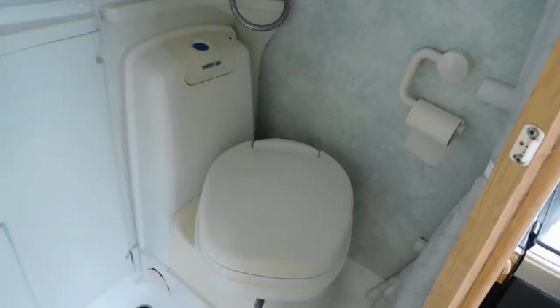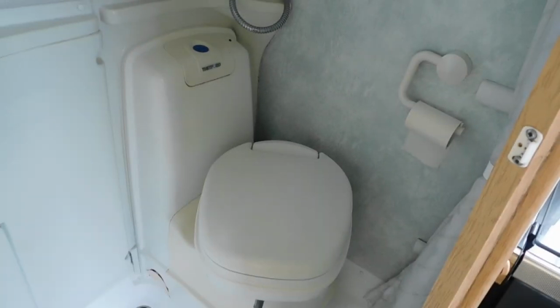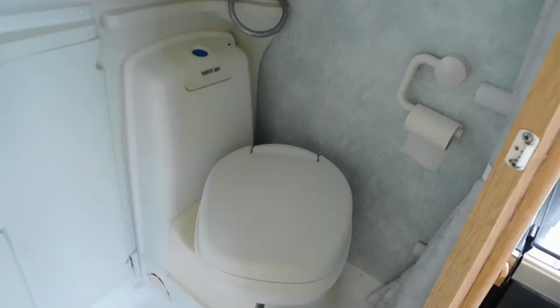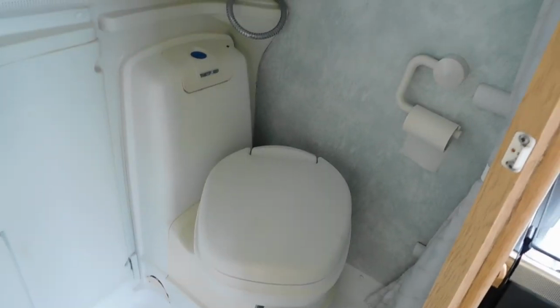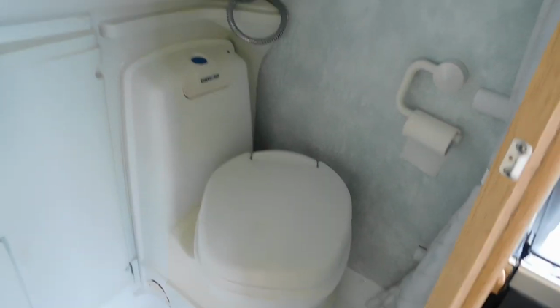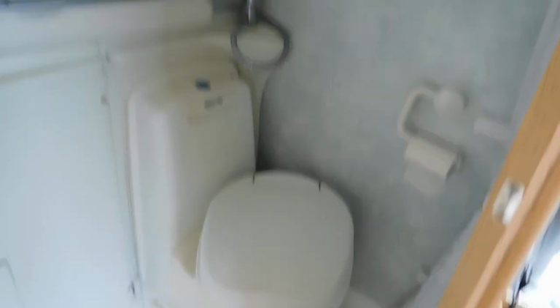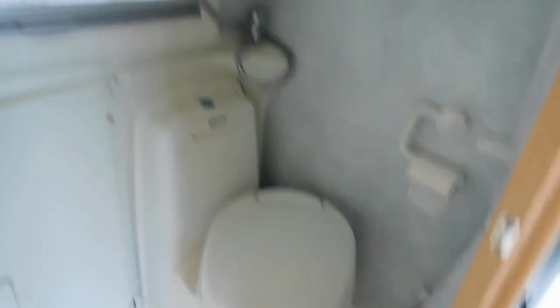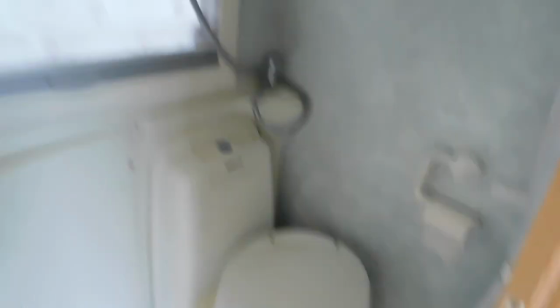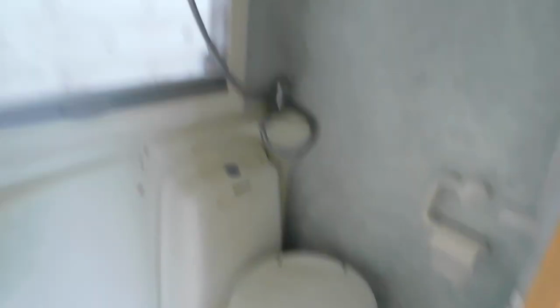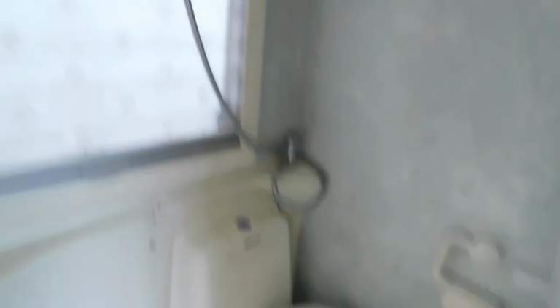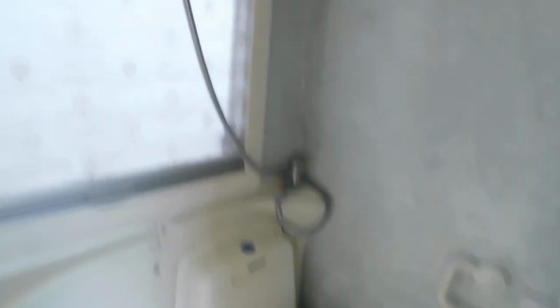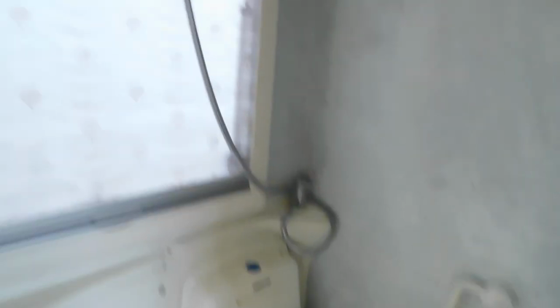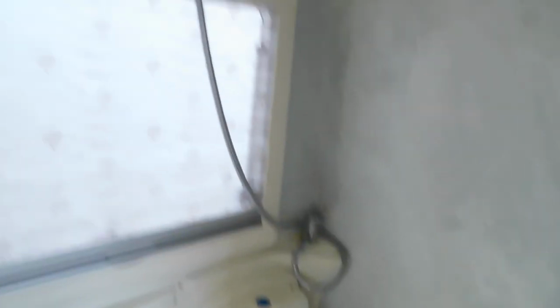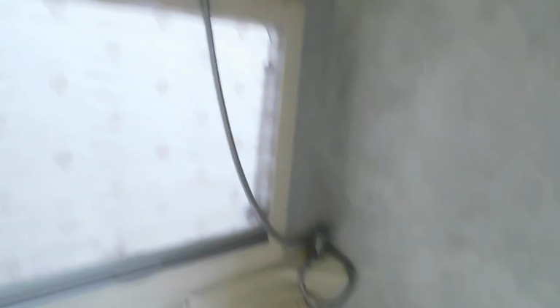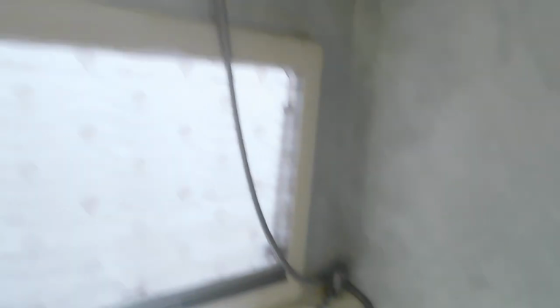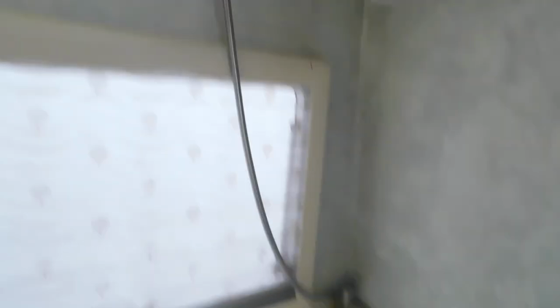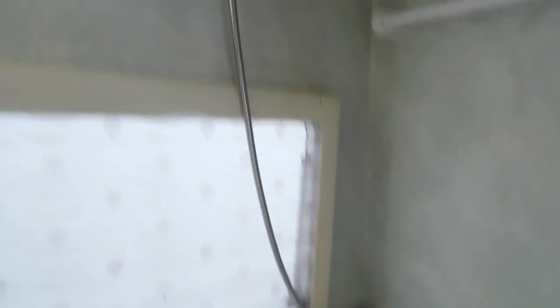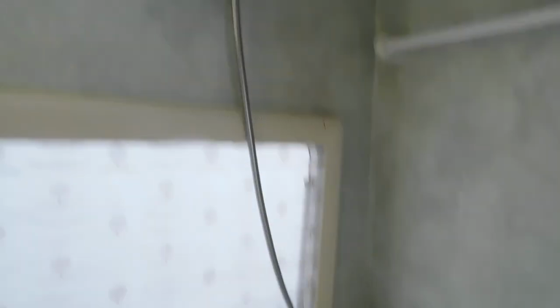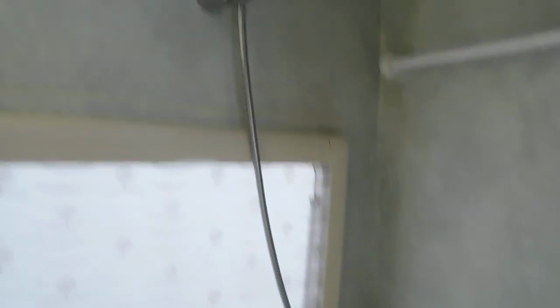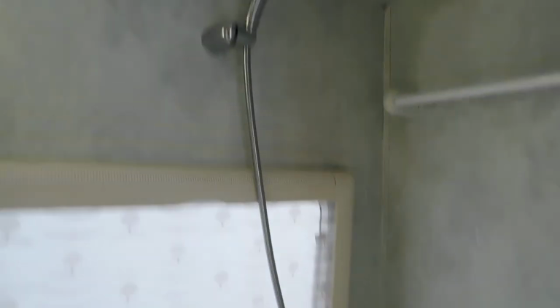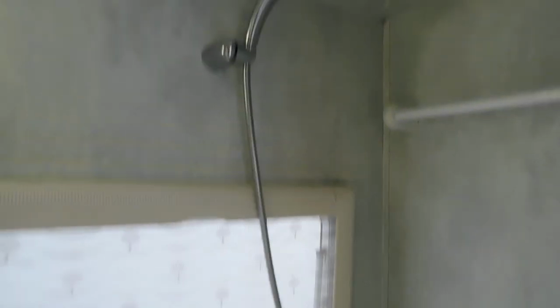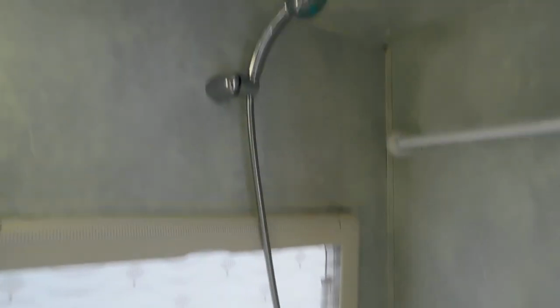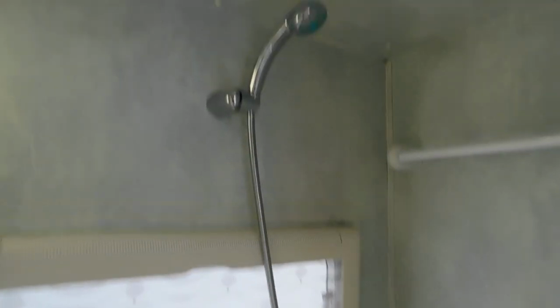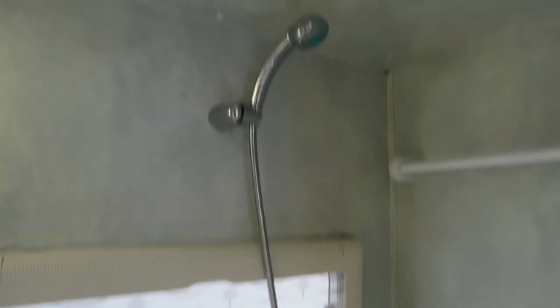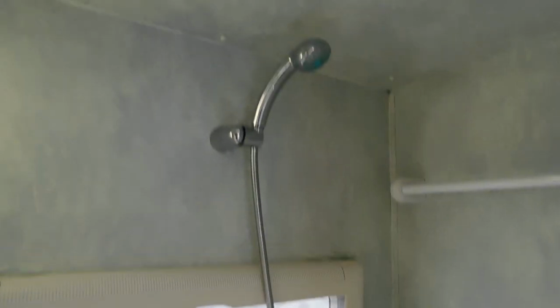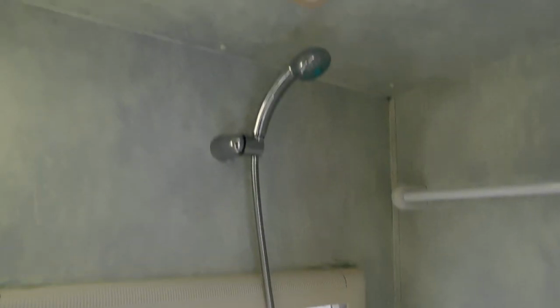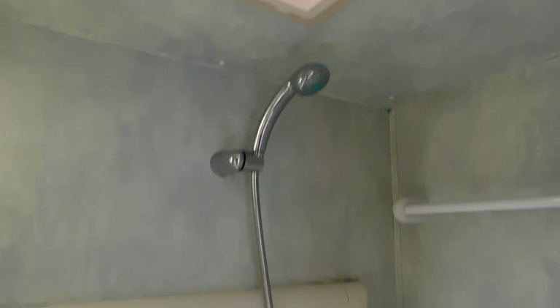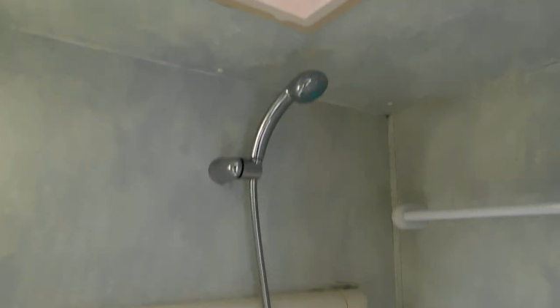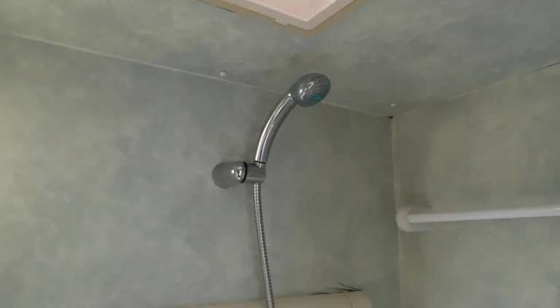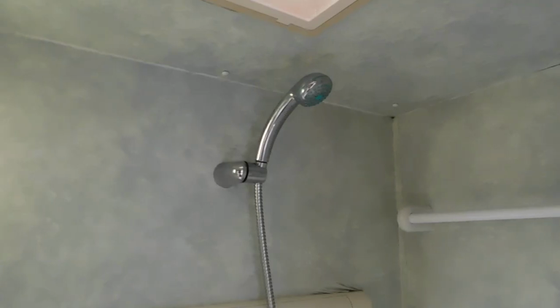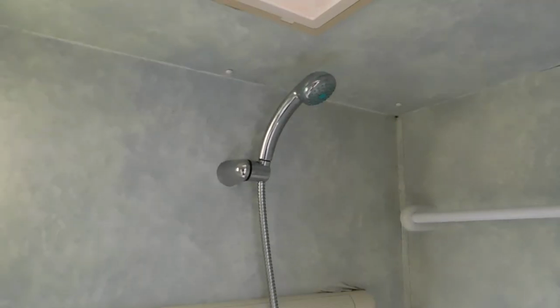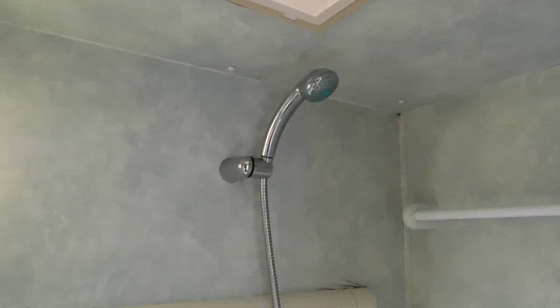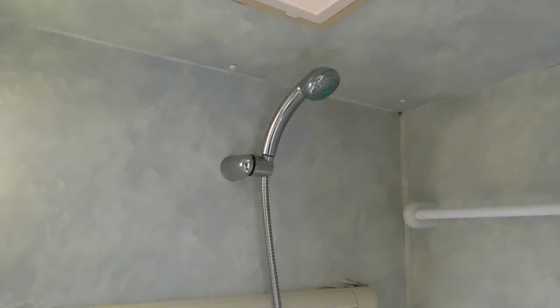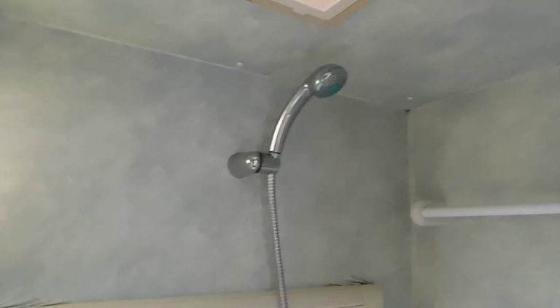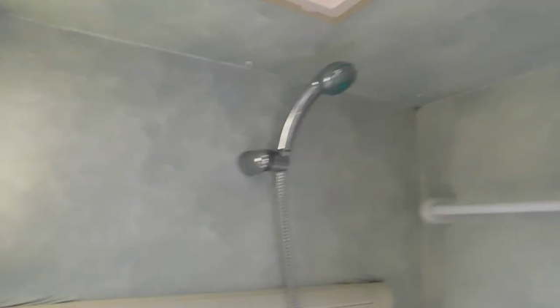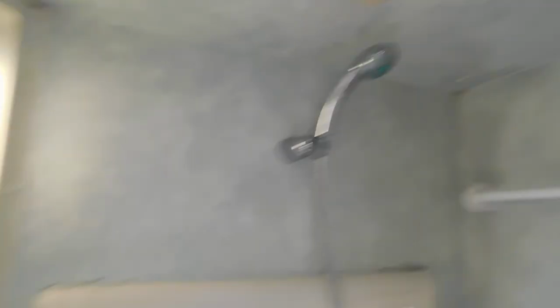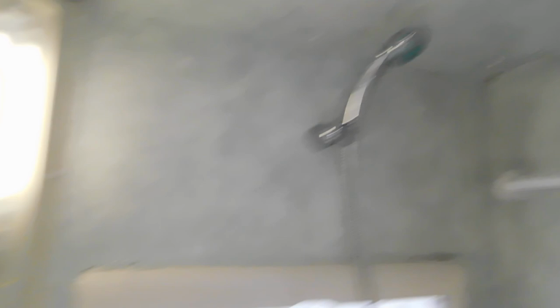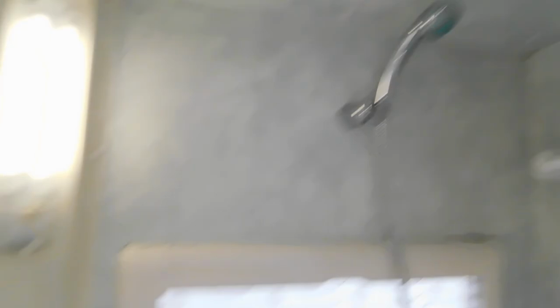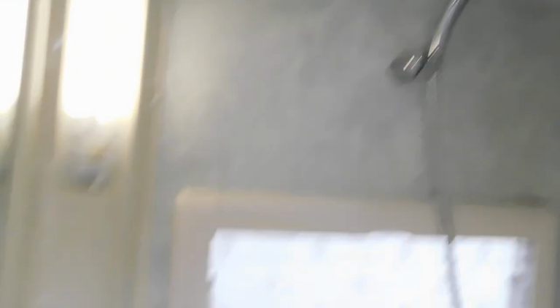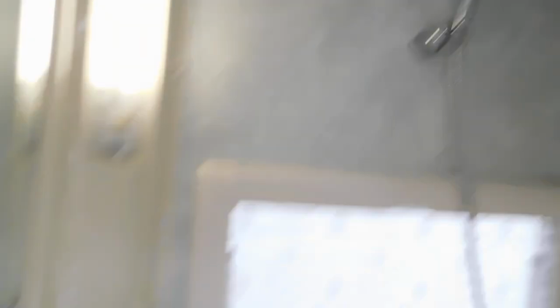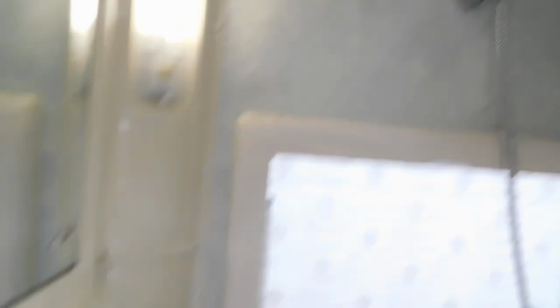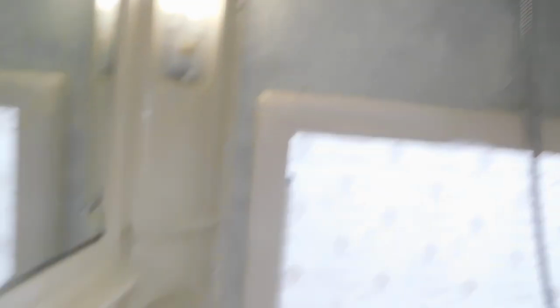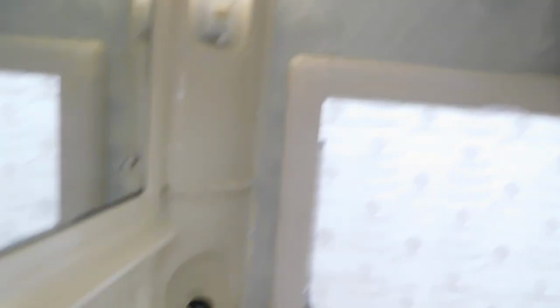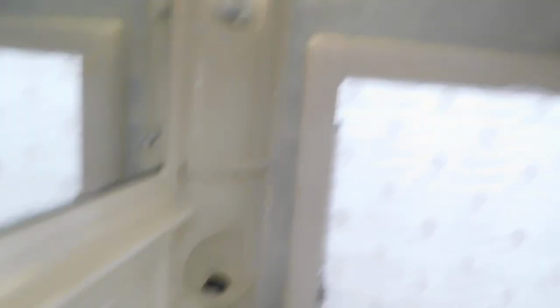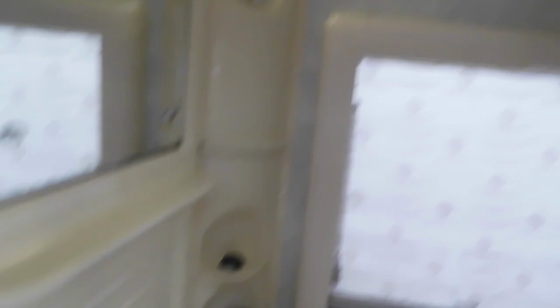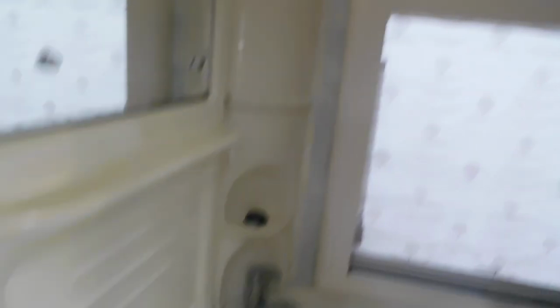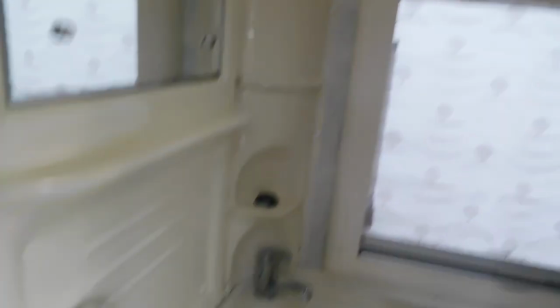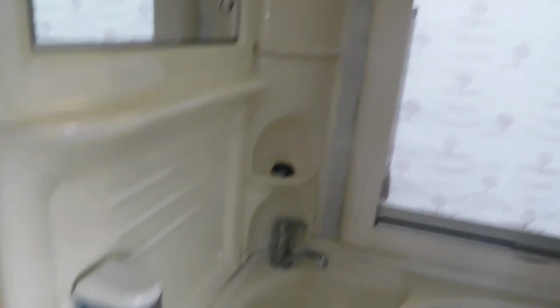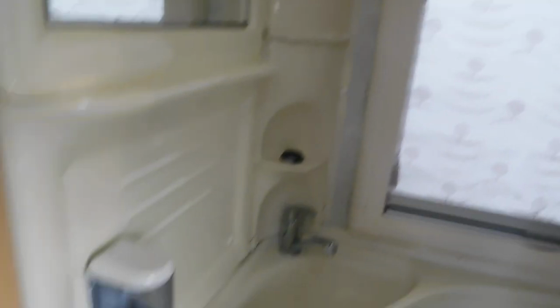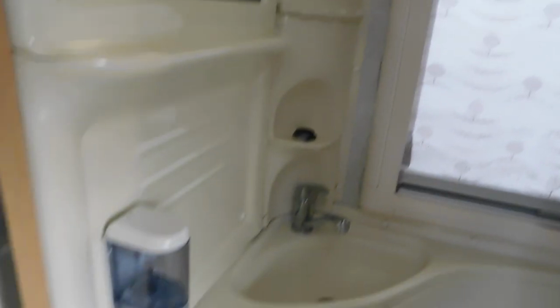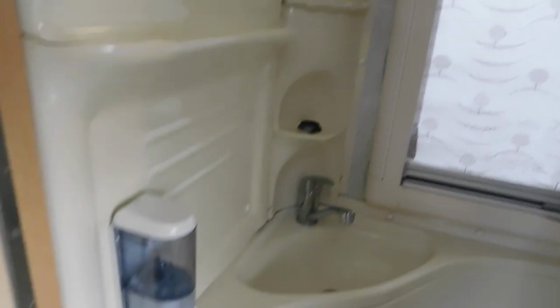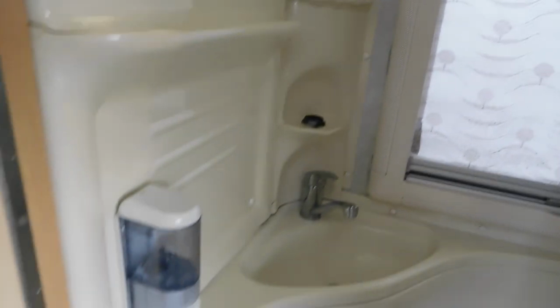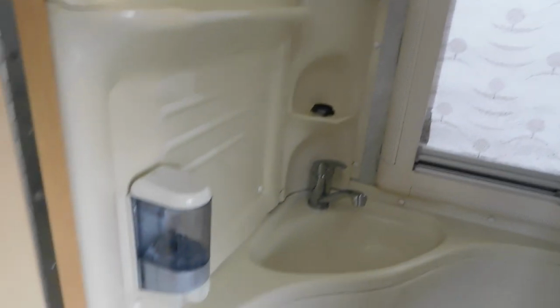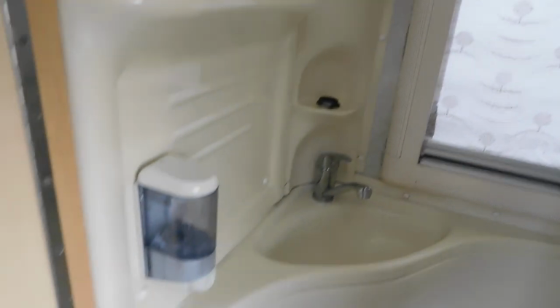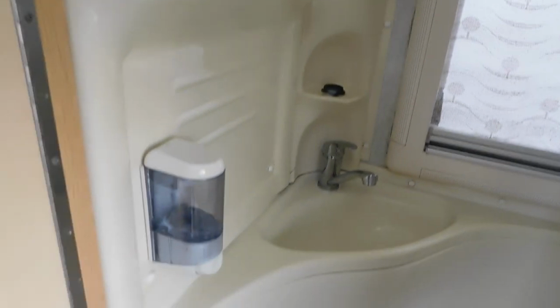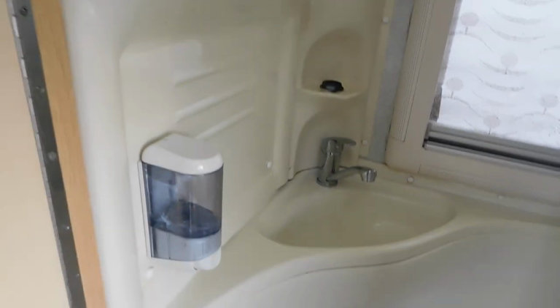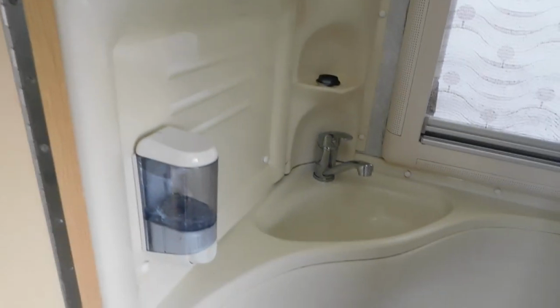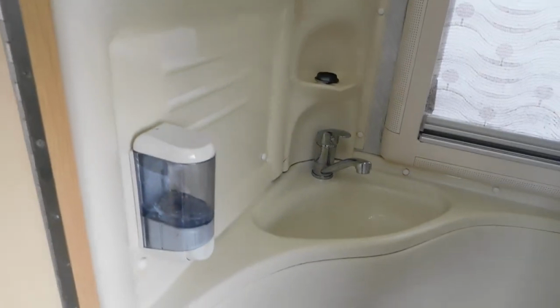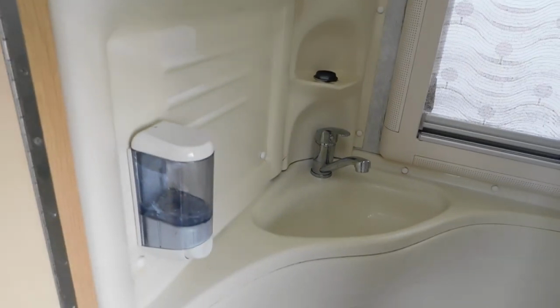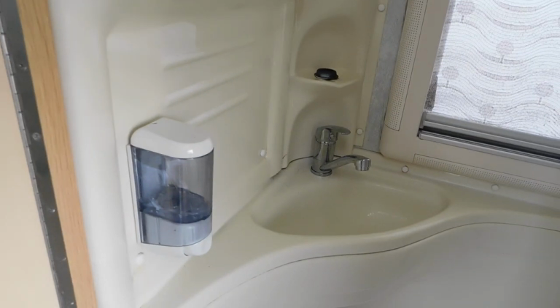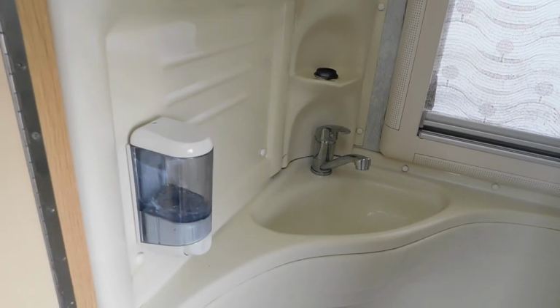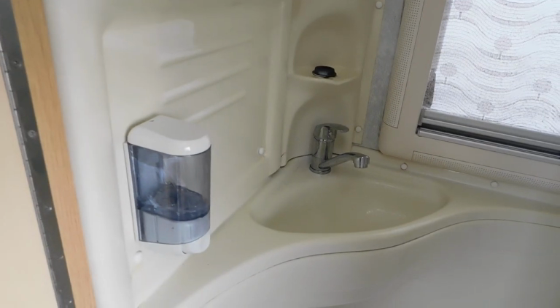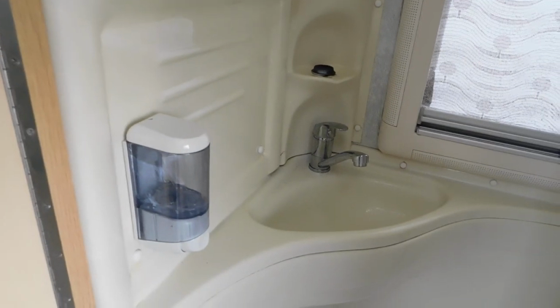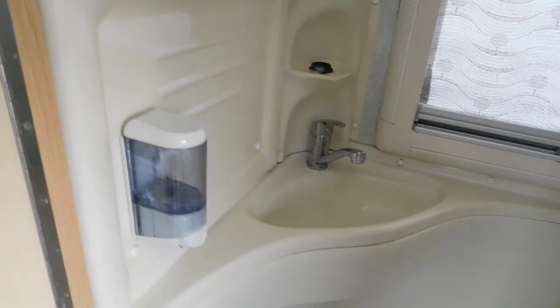A cassette toilet, overhead shower, and hand basin.